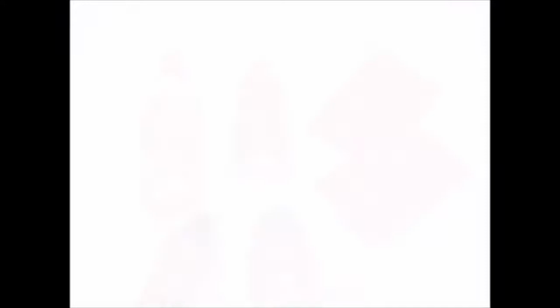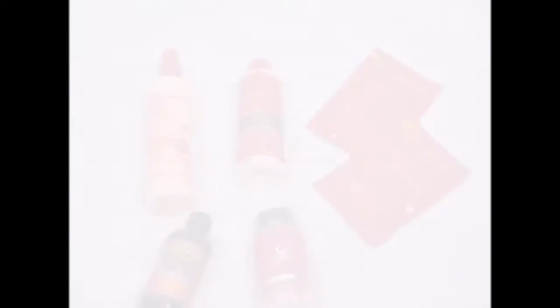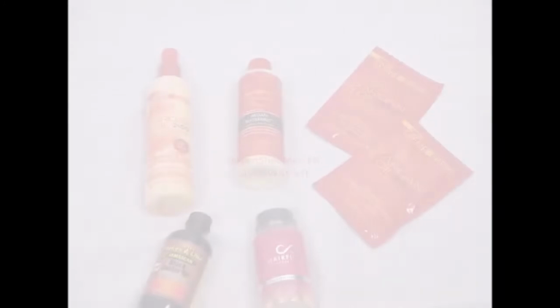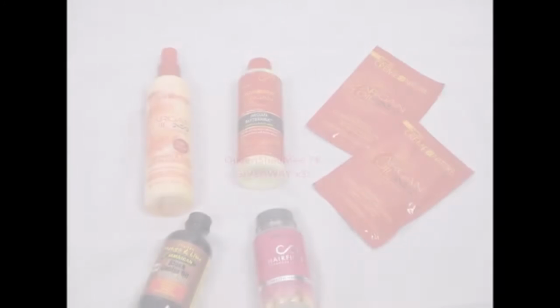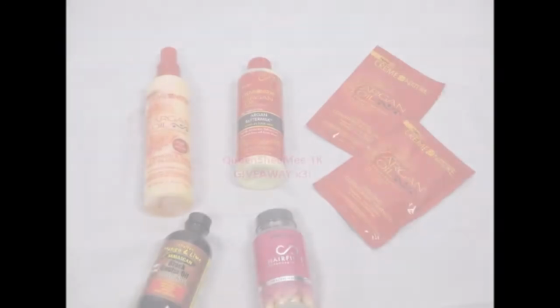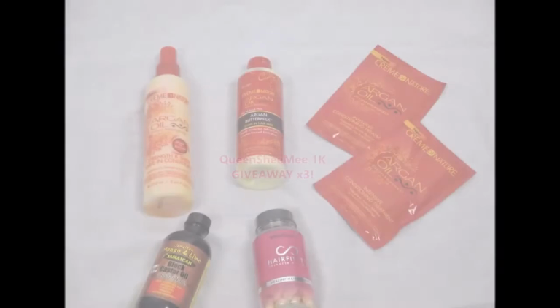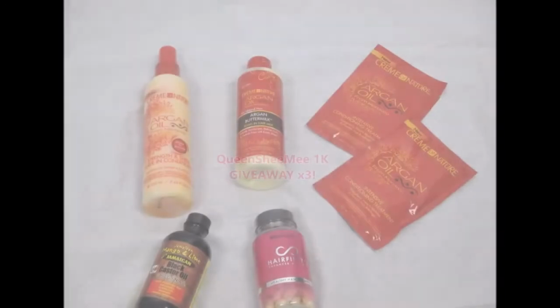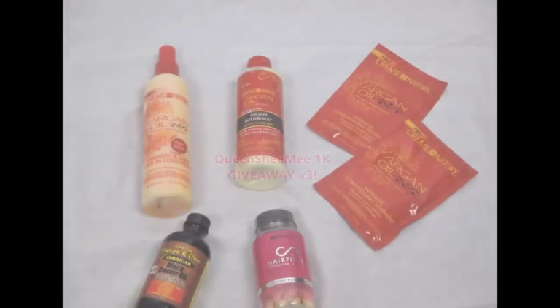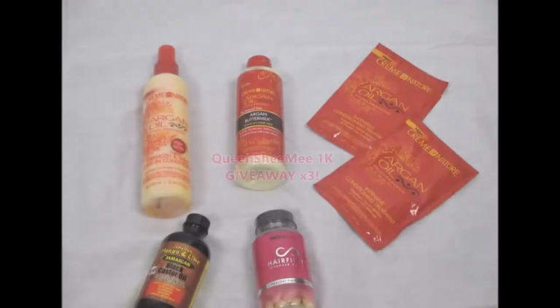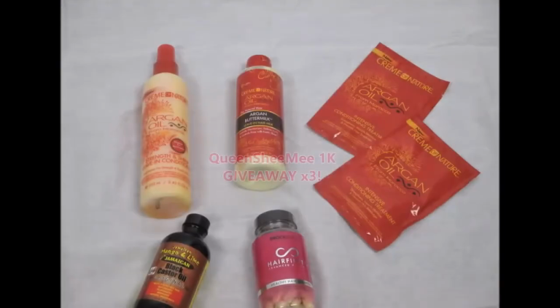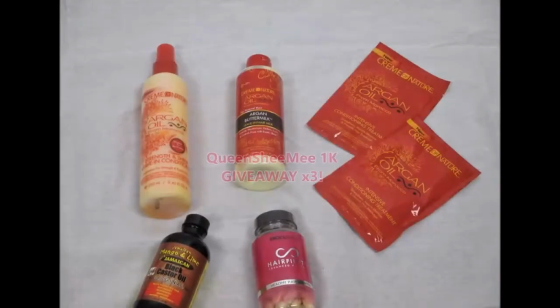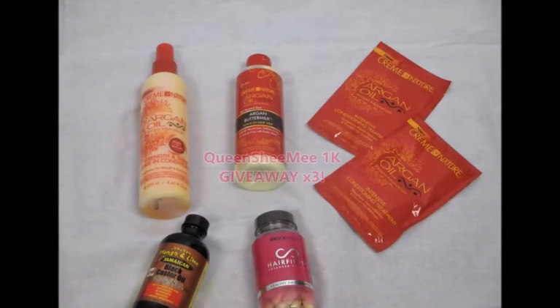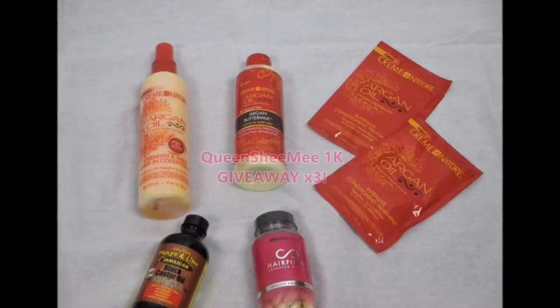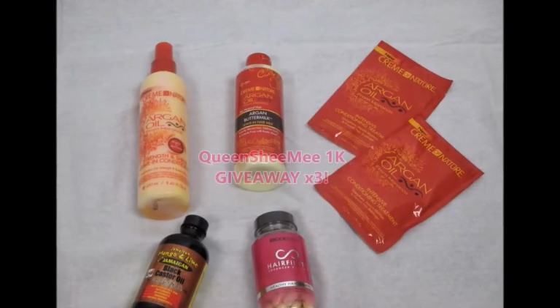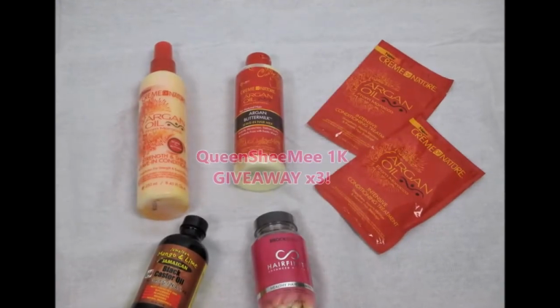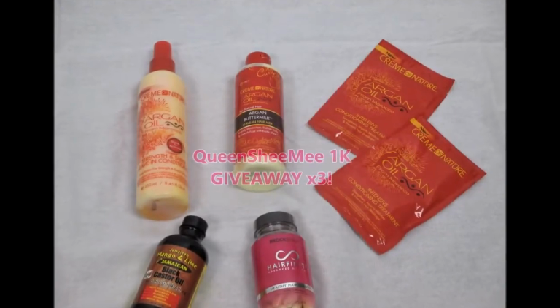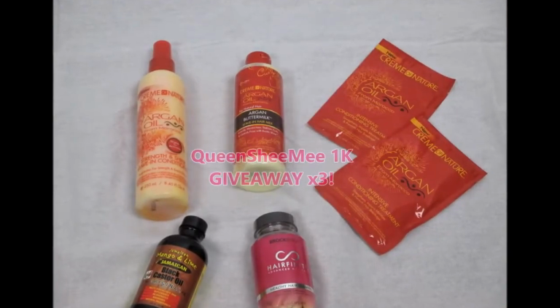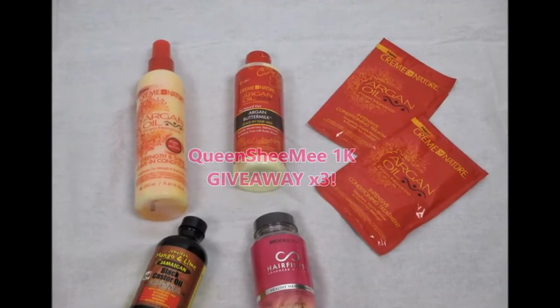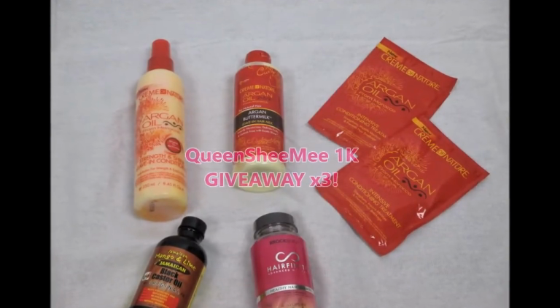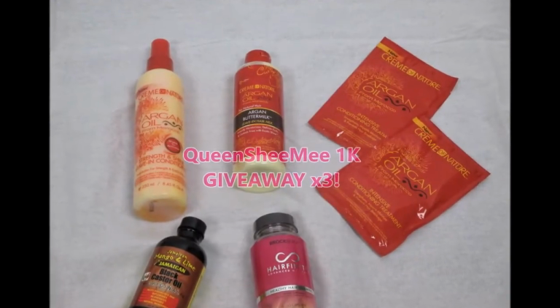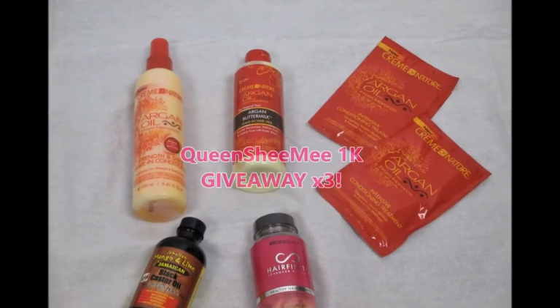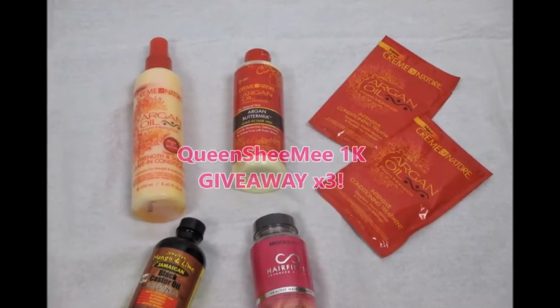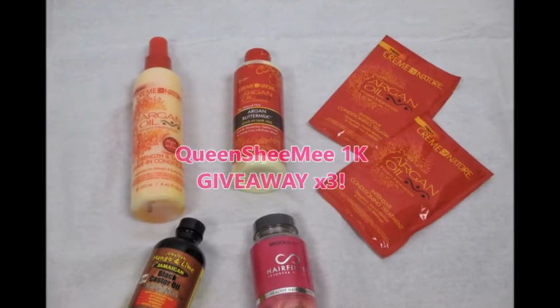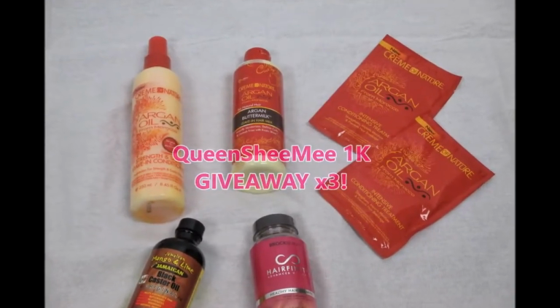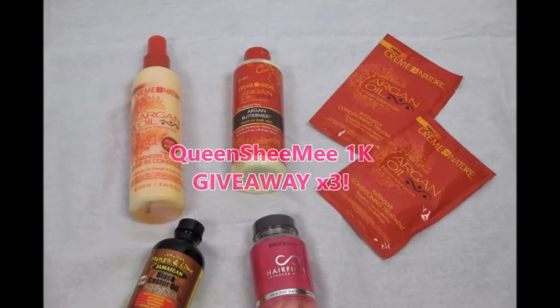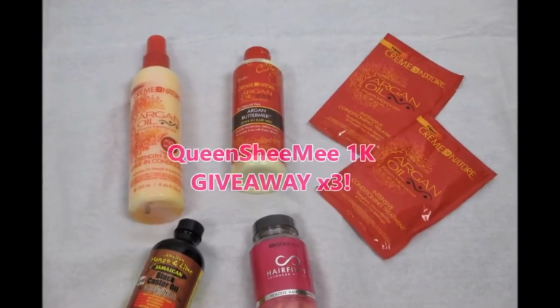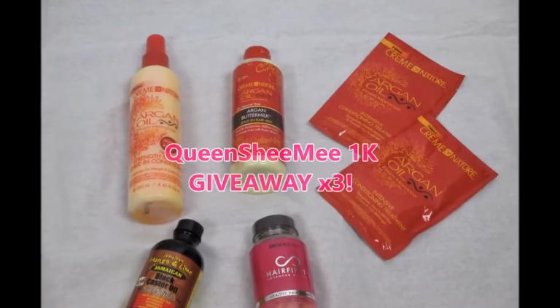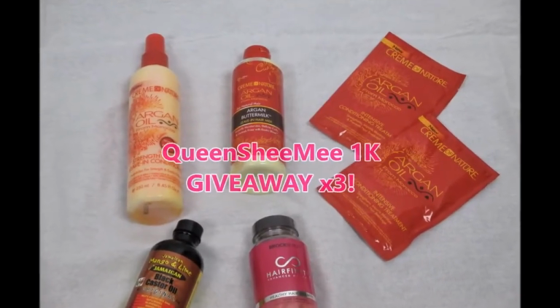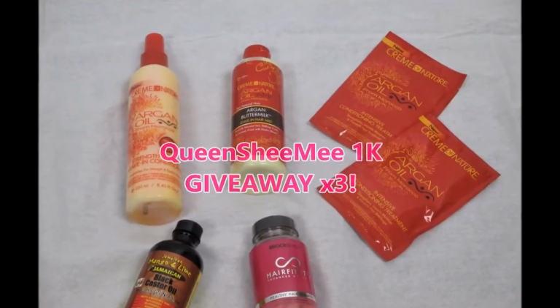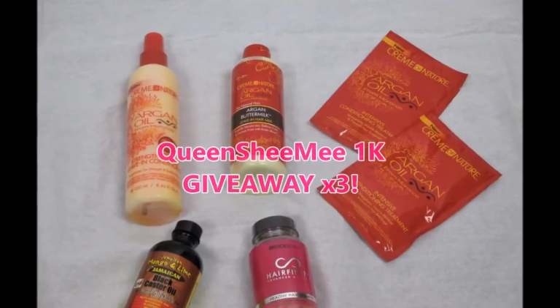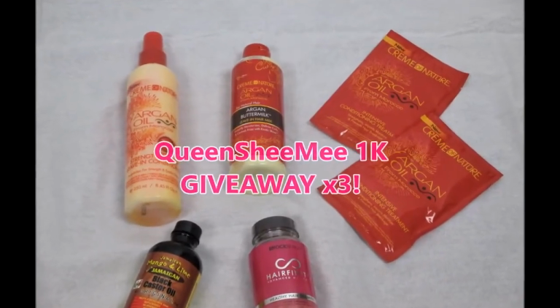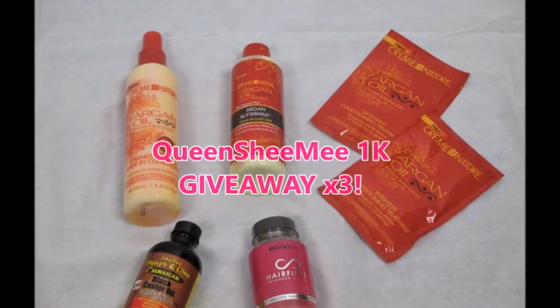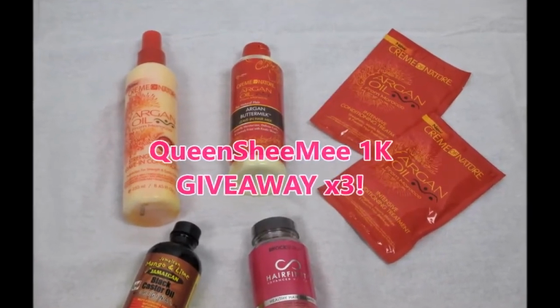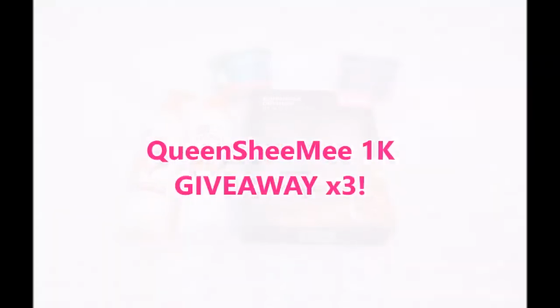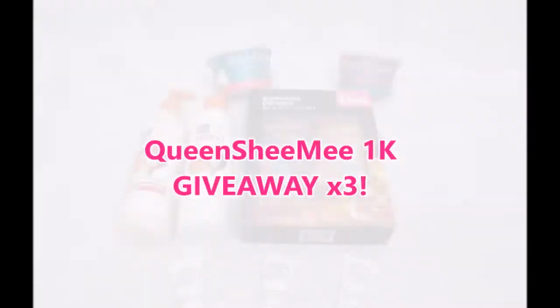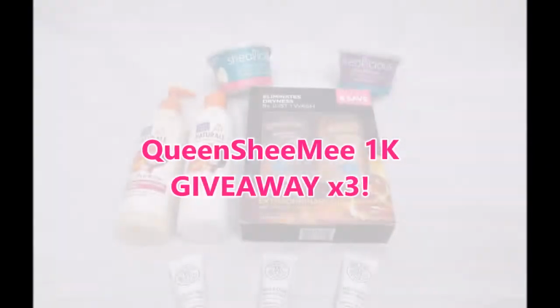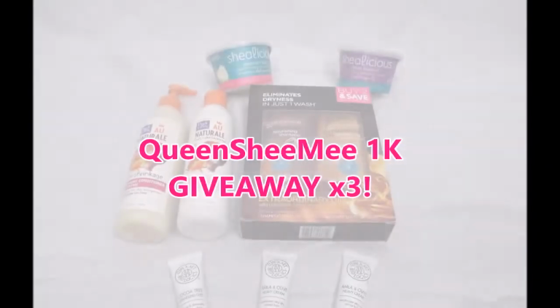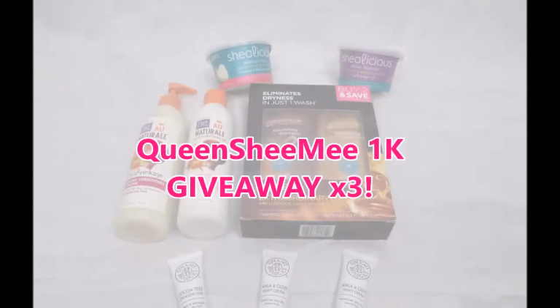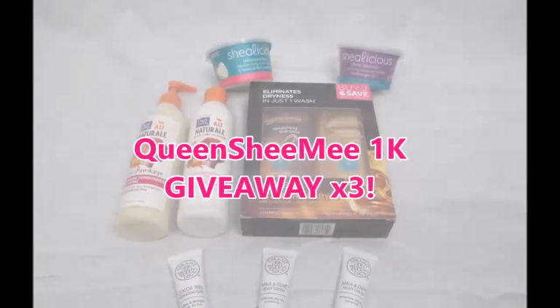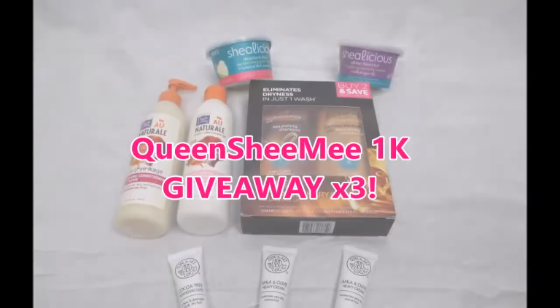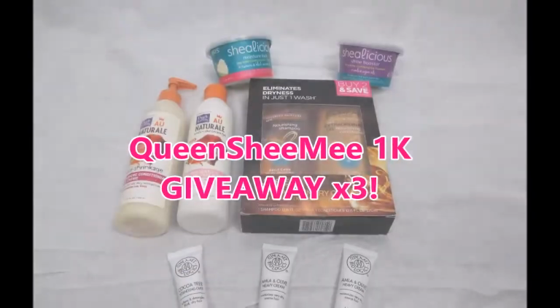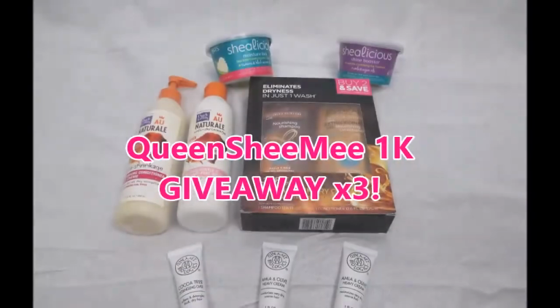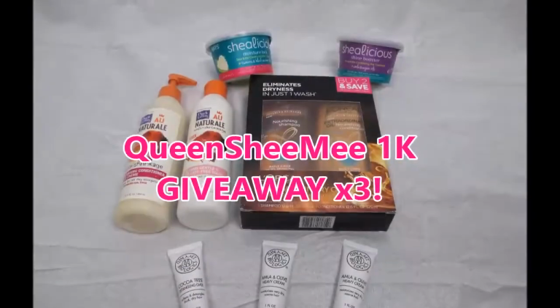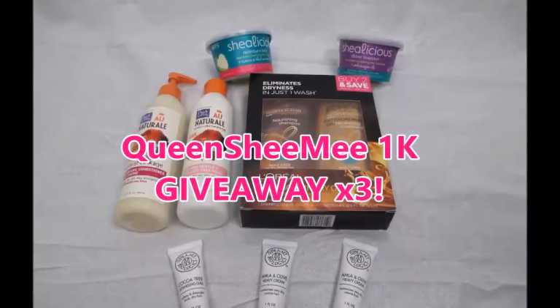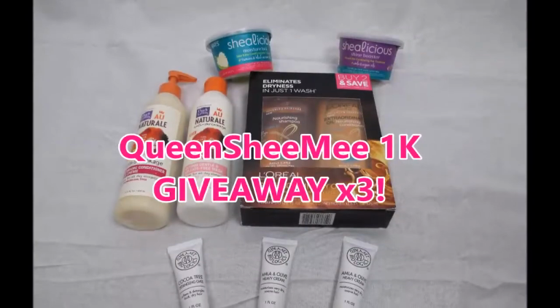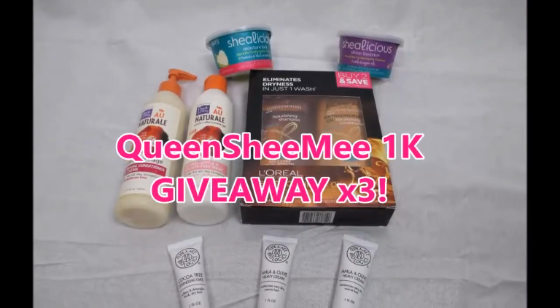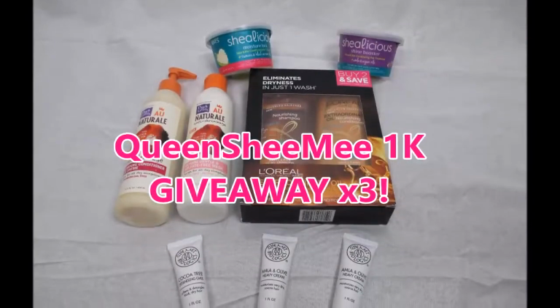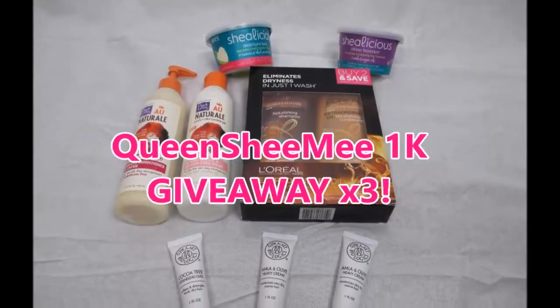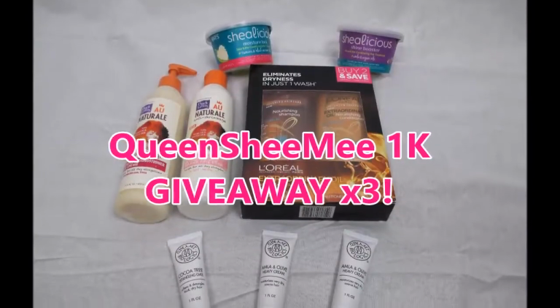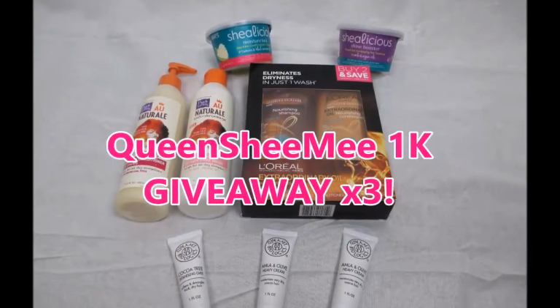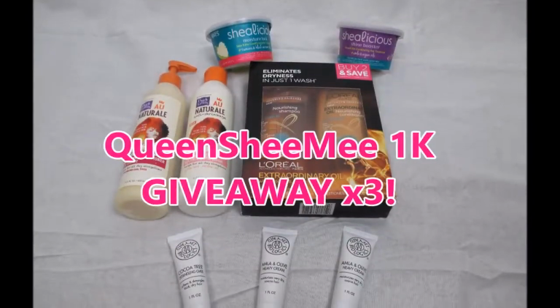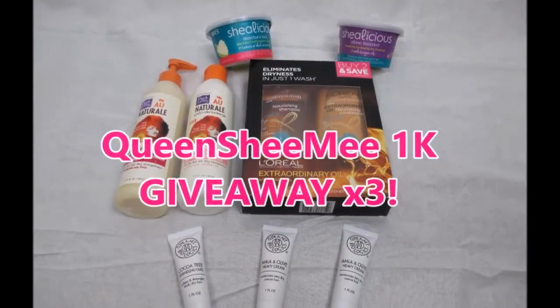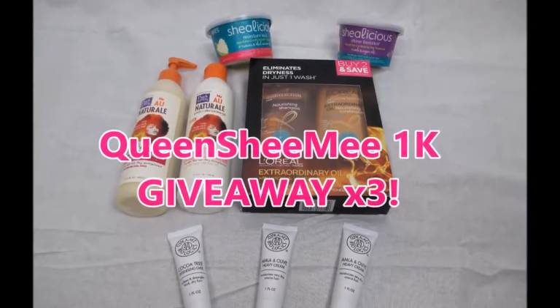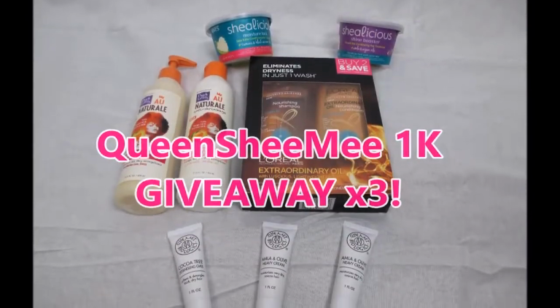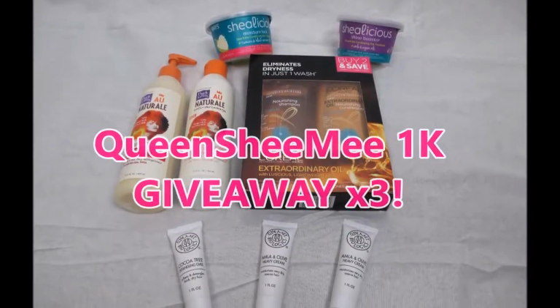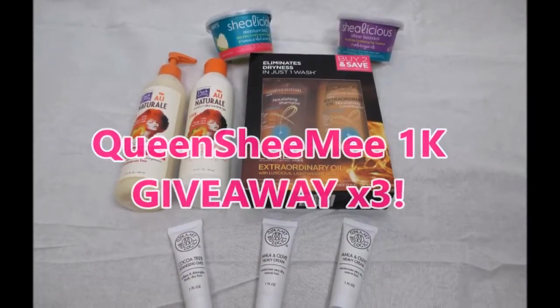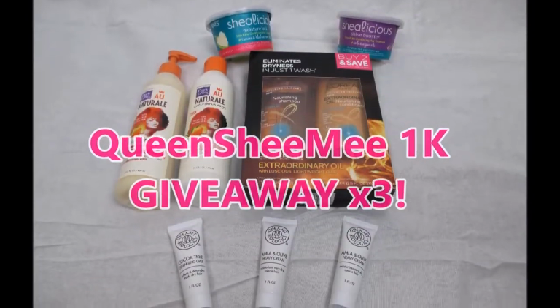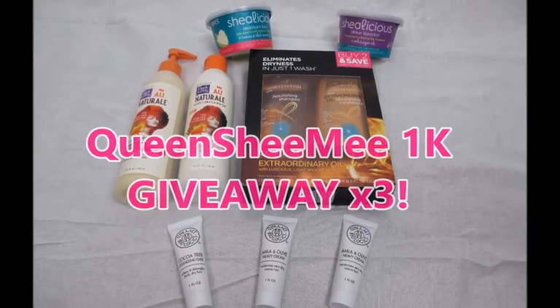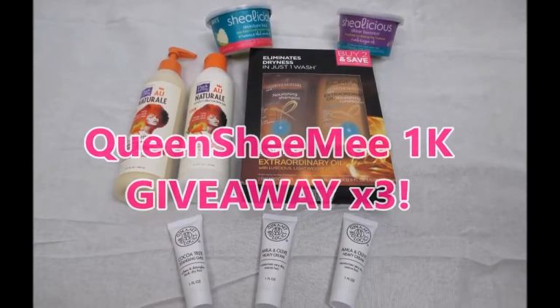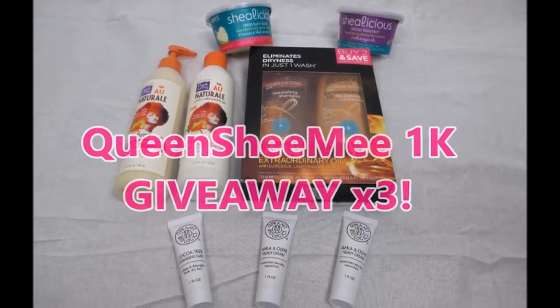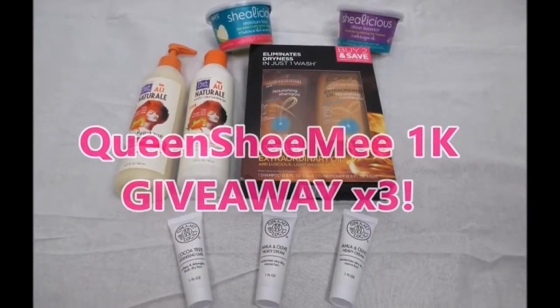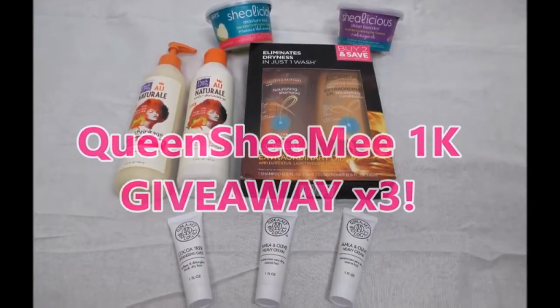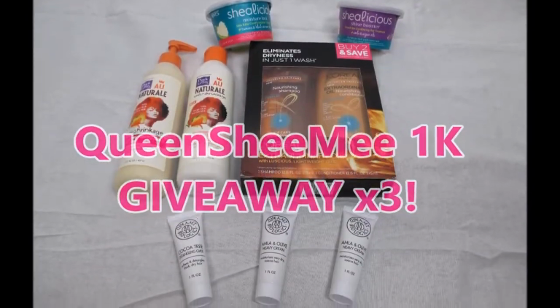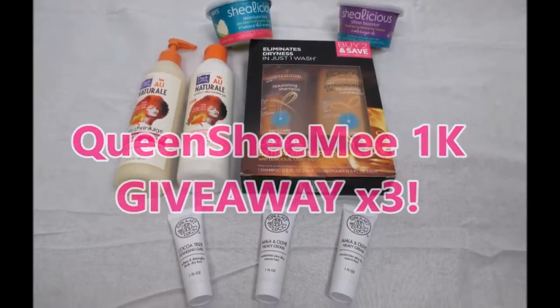It's a giveaway, Queens! Welcome back to my channel. I'm featuring my first ever 1,000 followers giveaway times three.